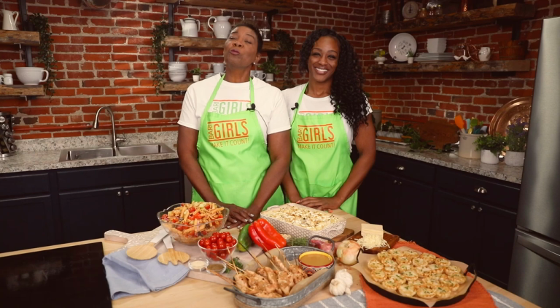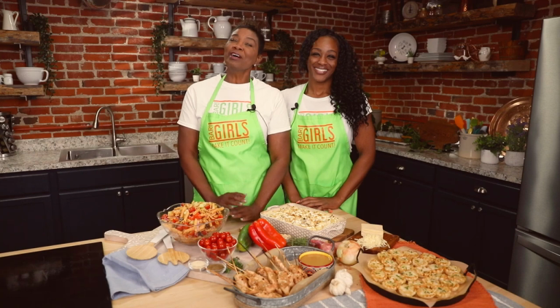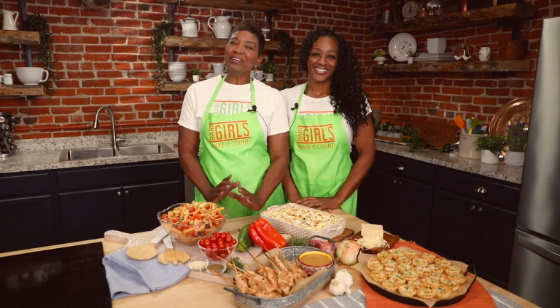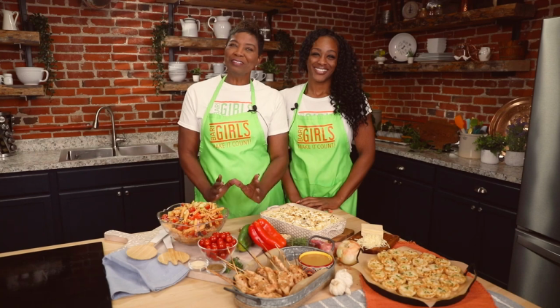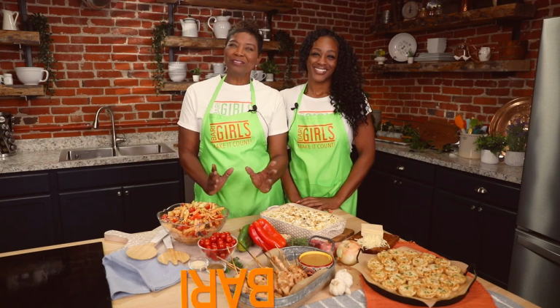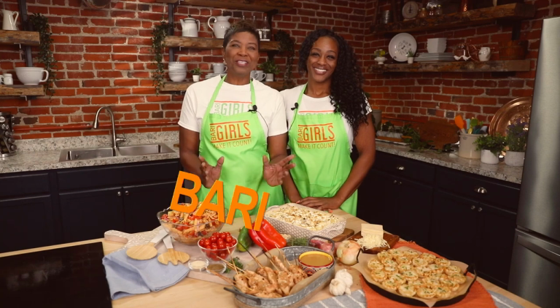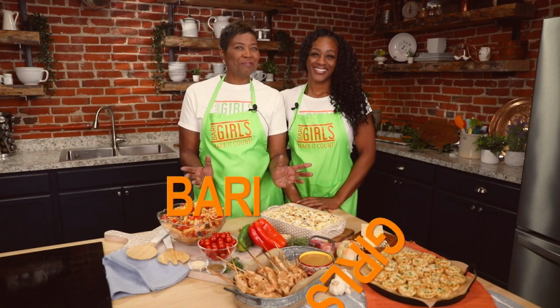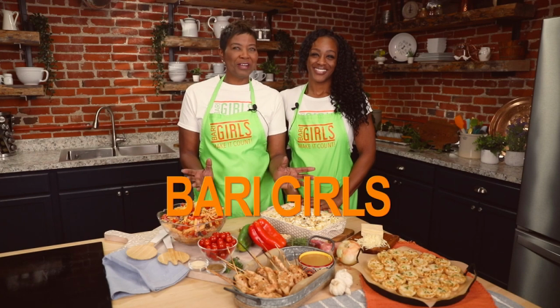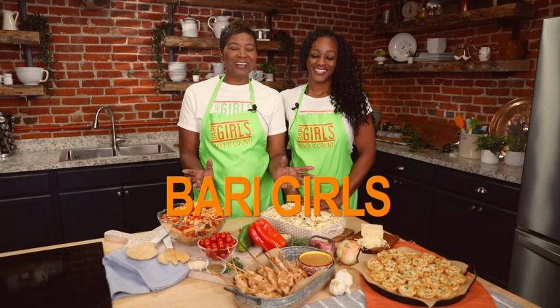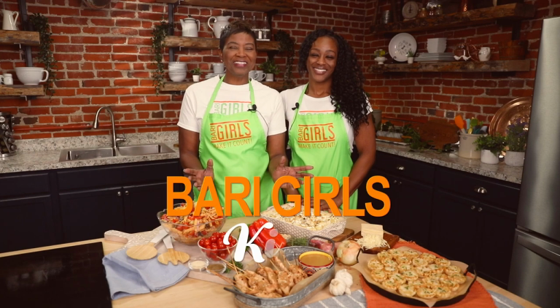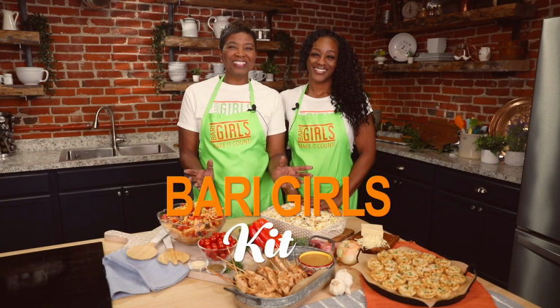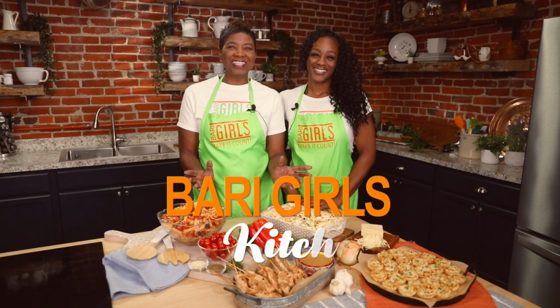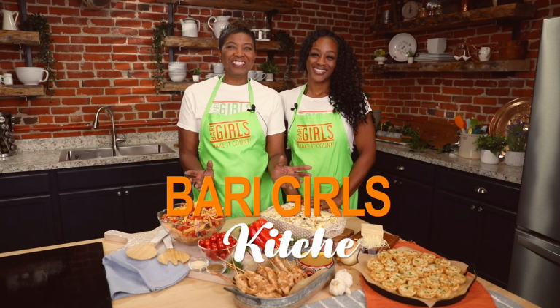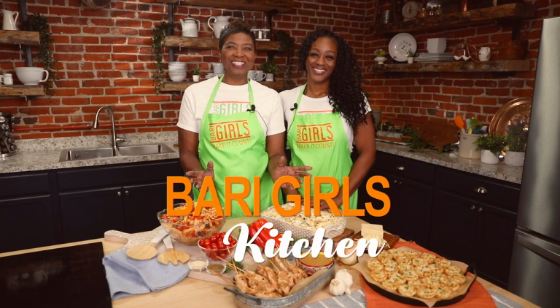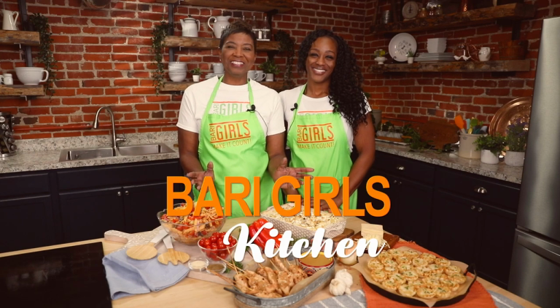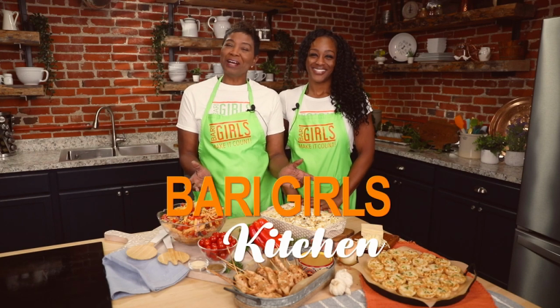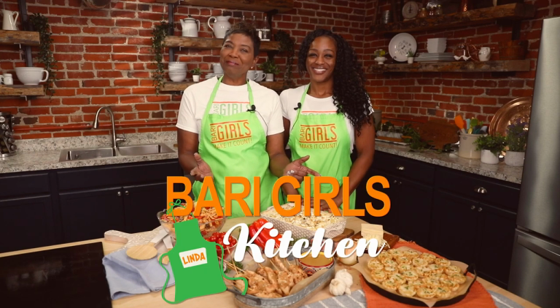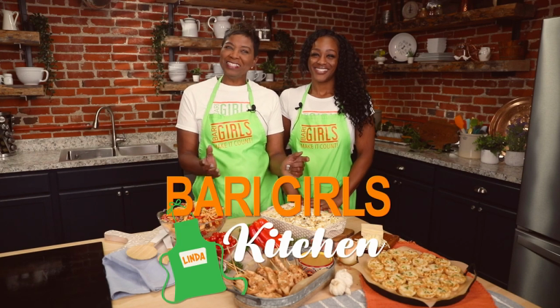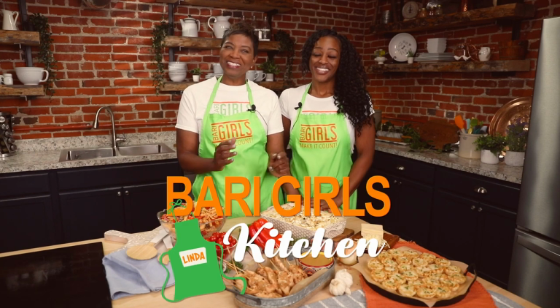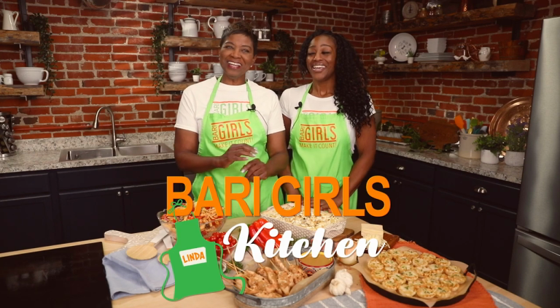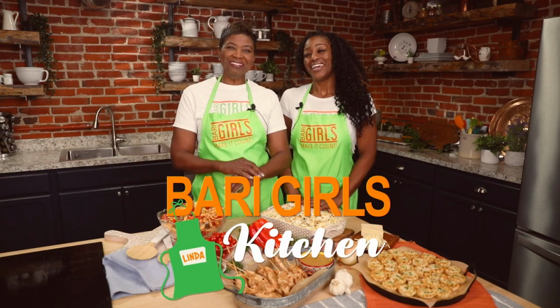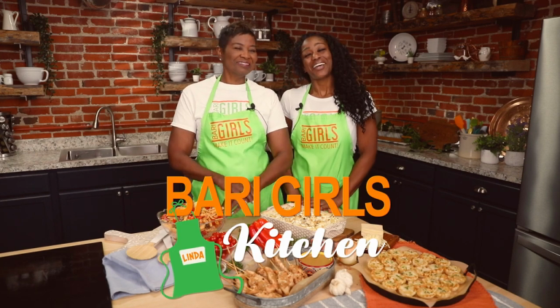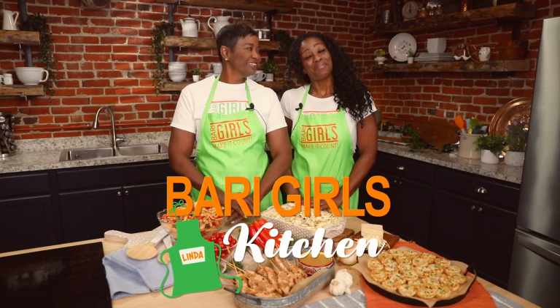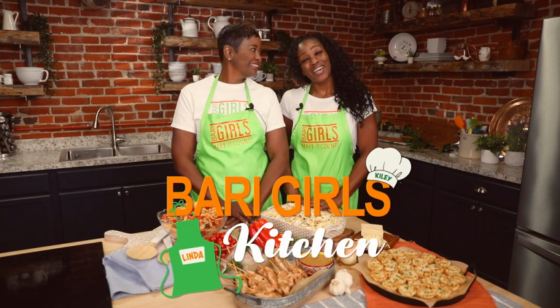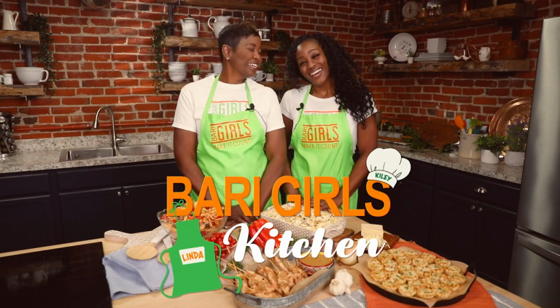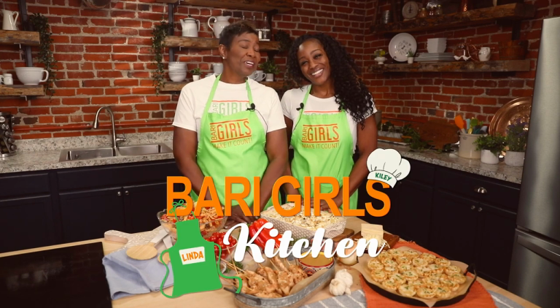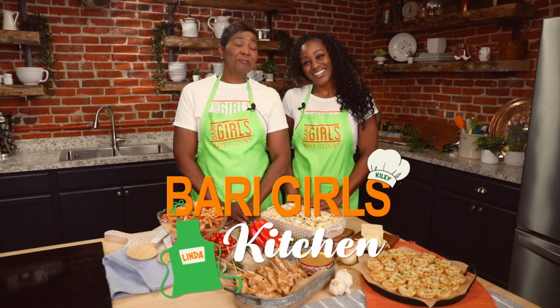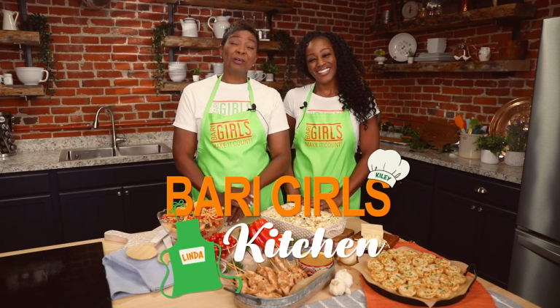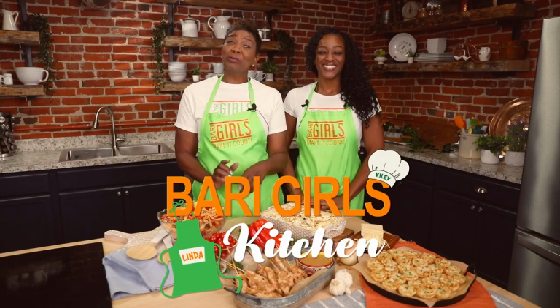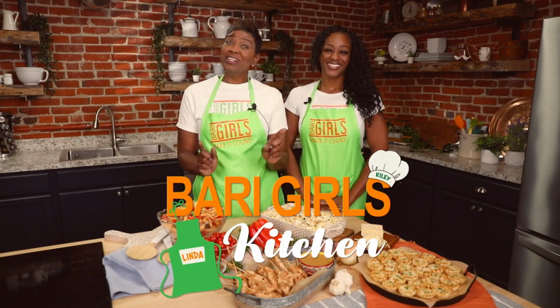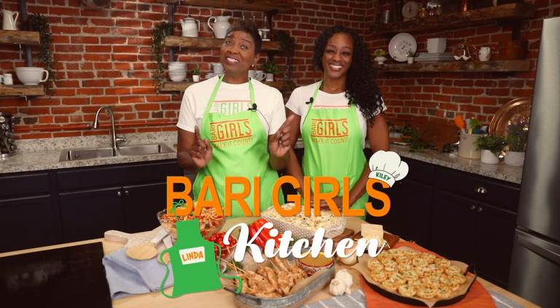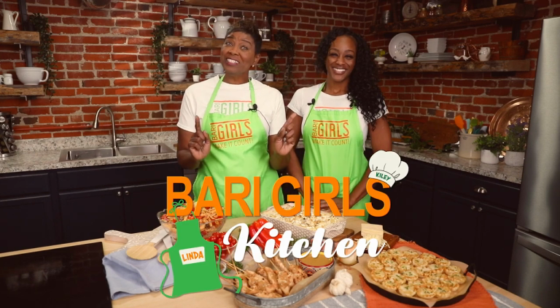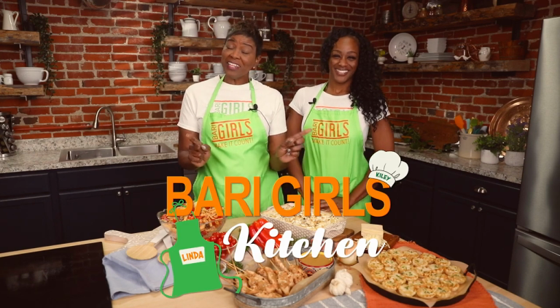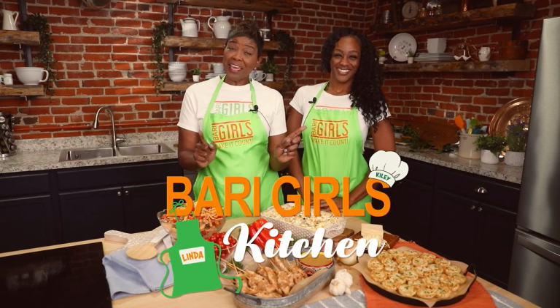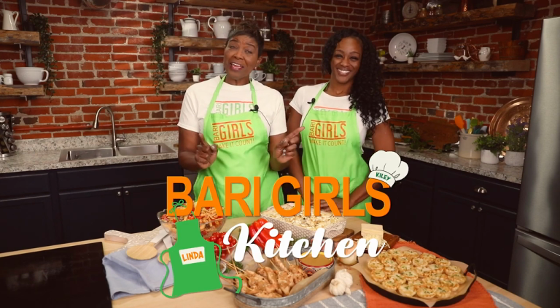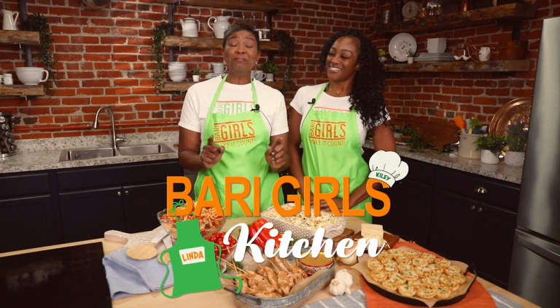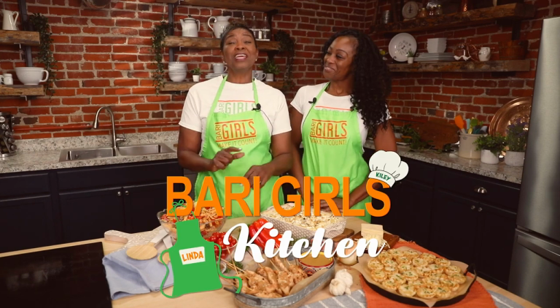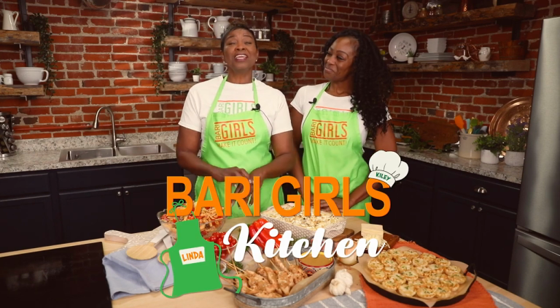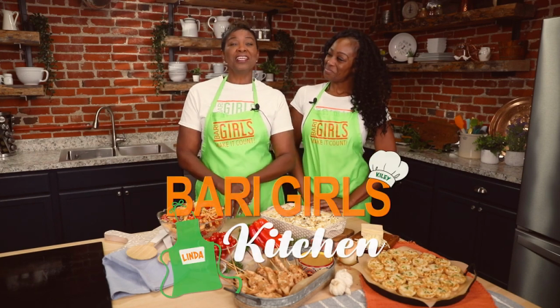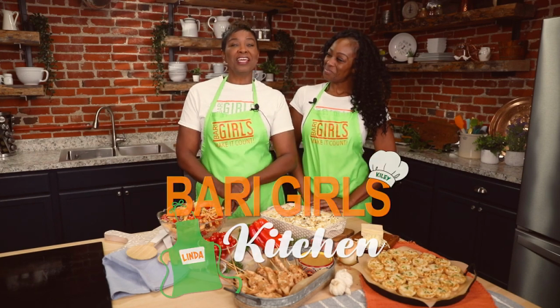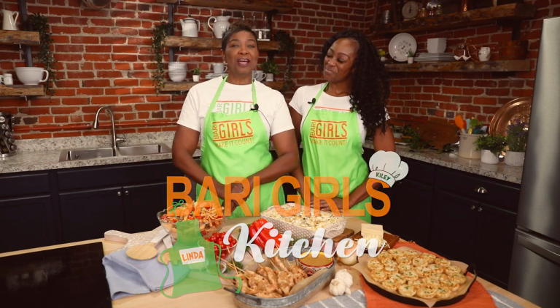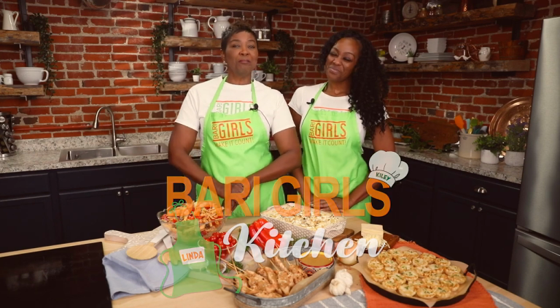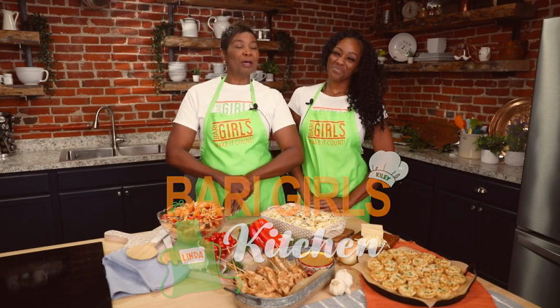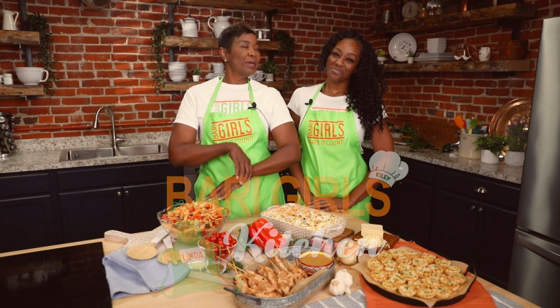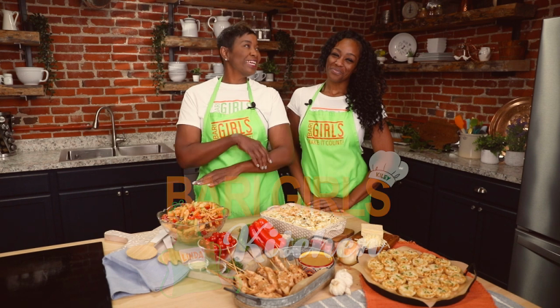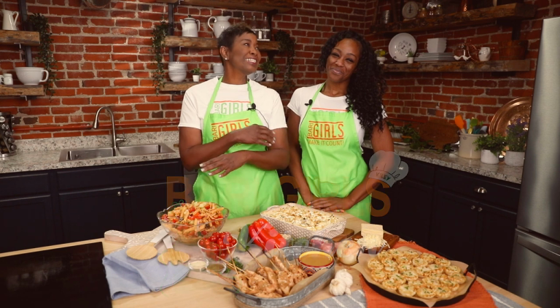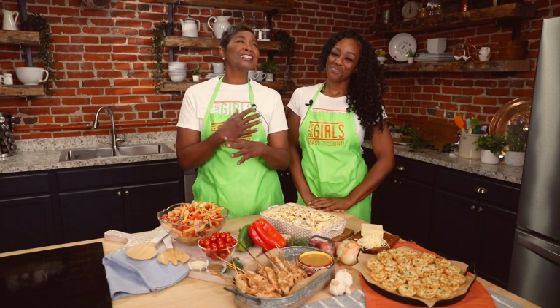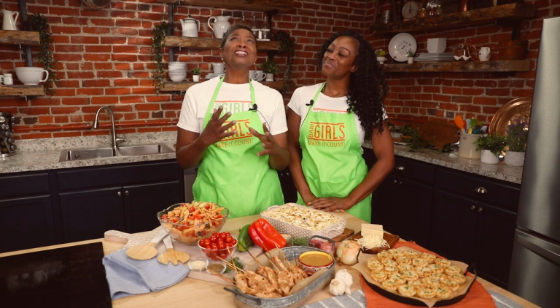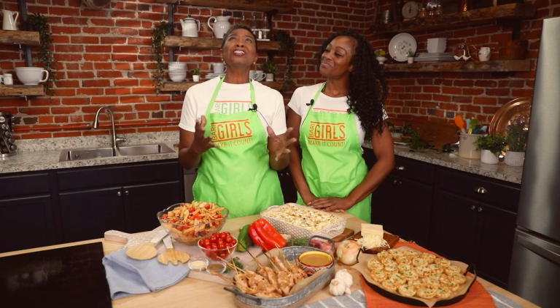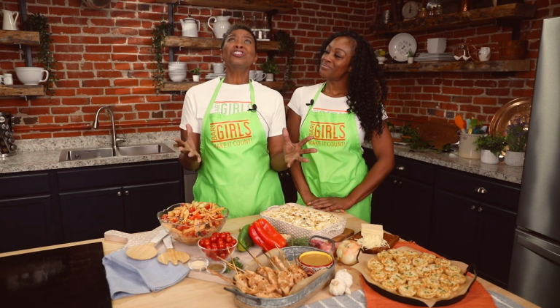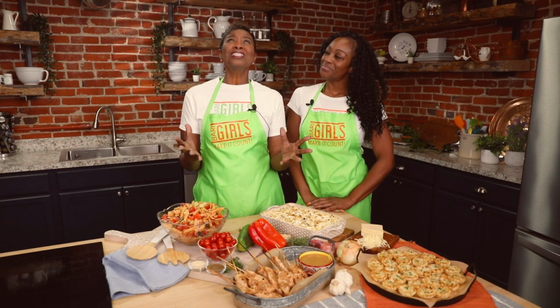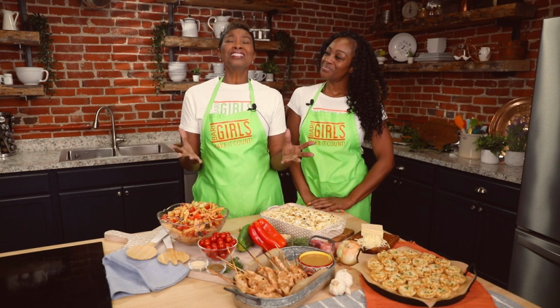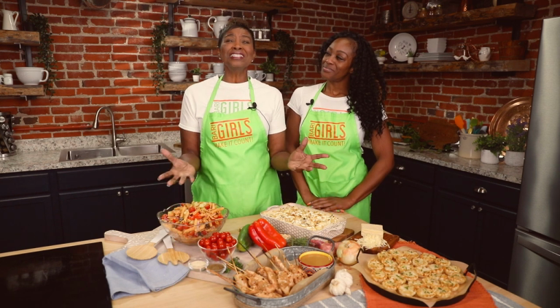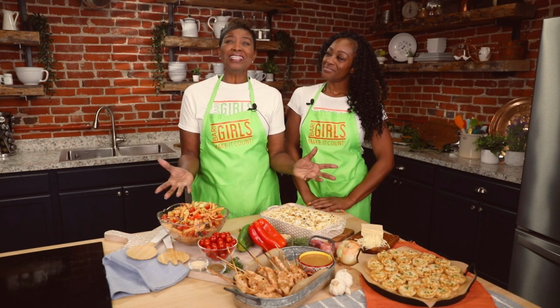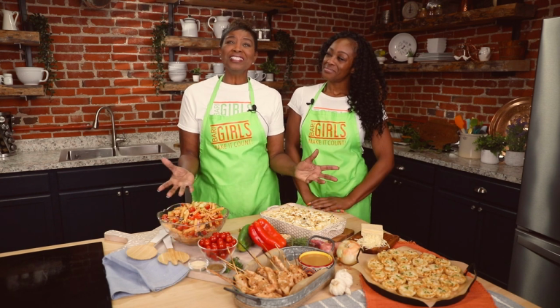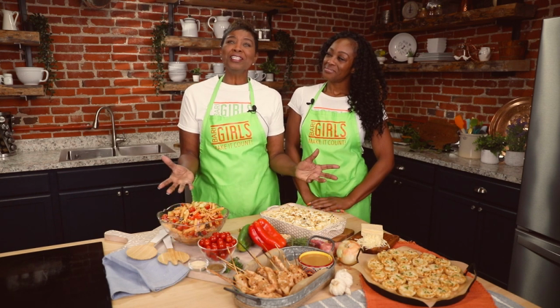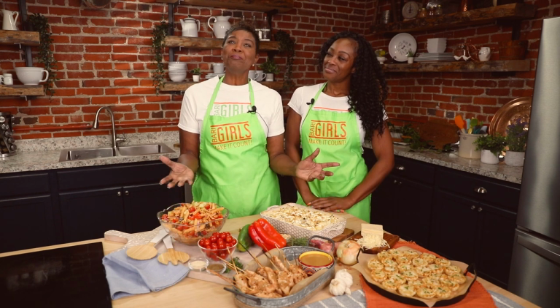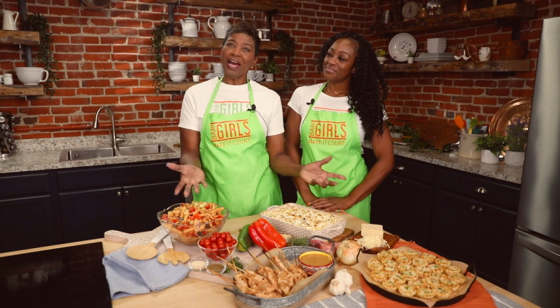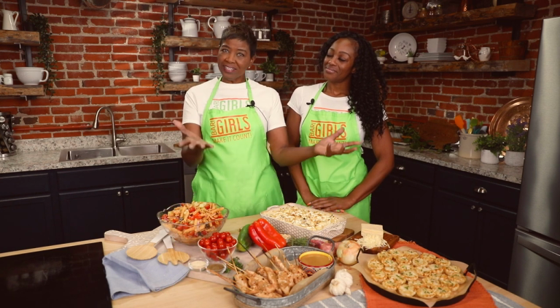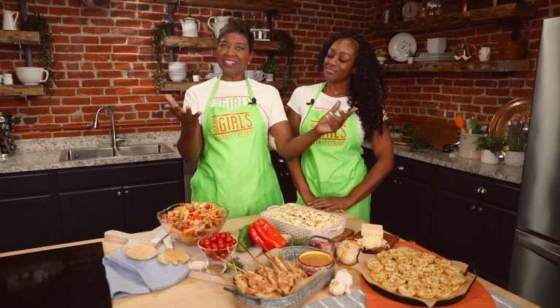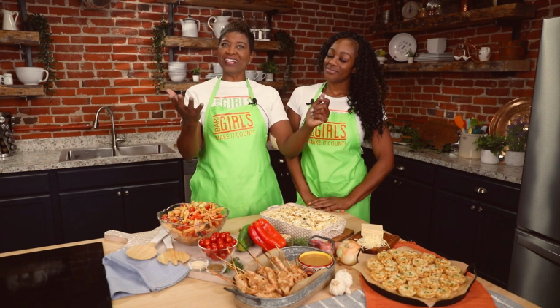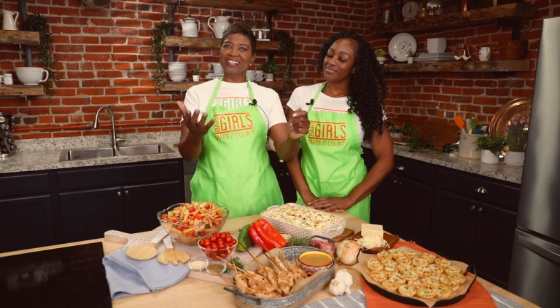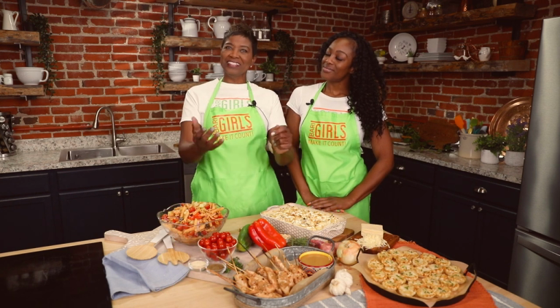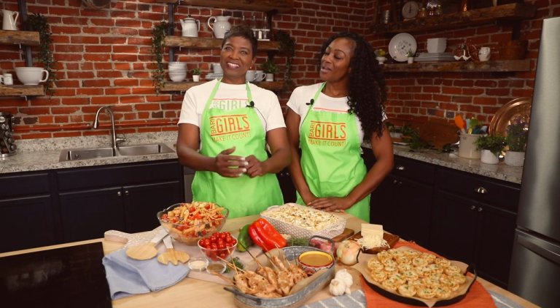Welcome to the Berry Girls Kitchen. I'm Linda, and I'm Kylie. We're here today making it count by making delicious and easy potluck ideas.